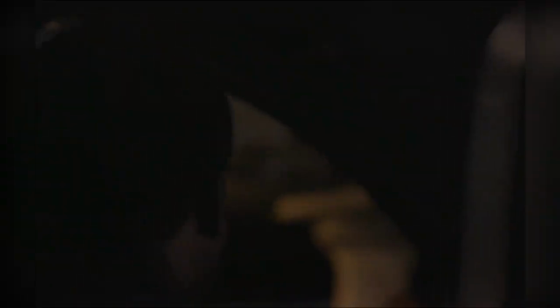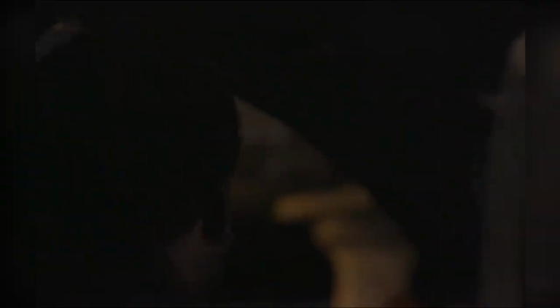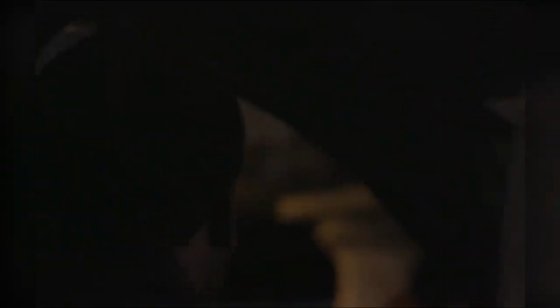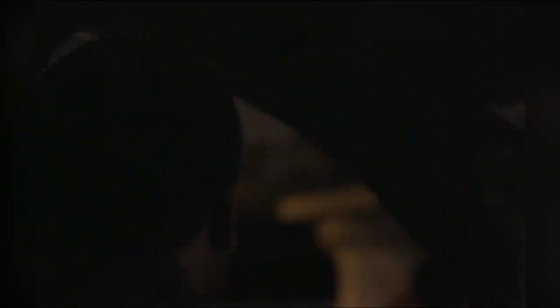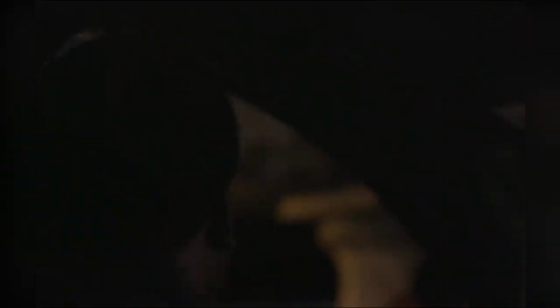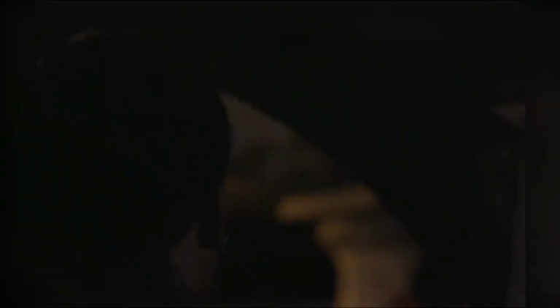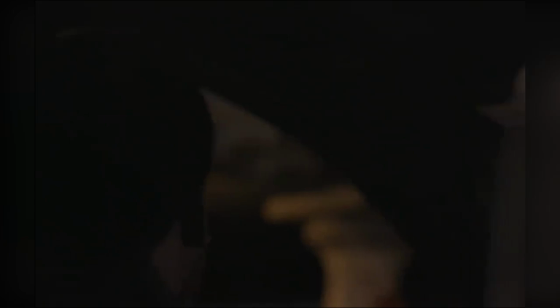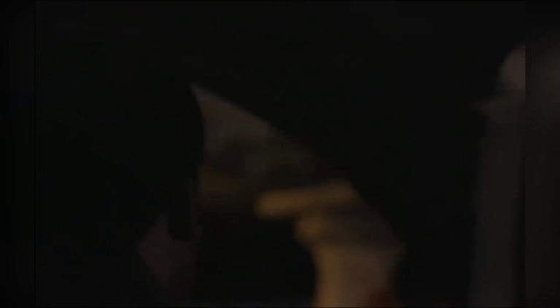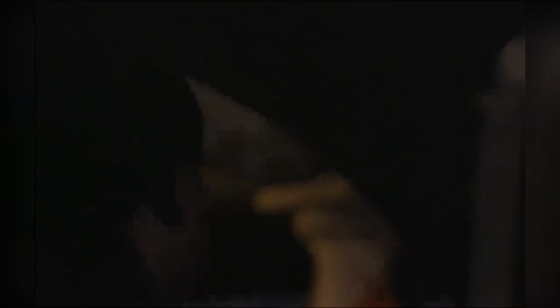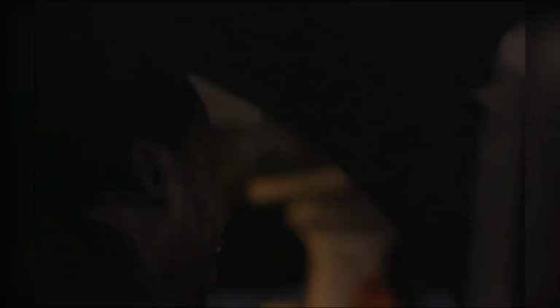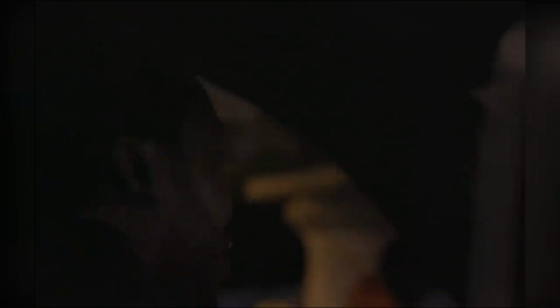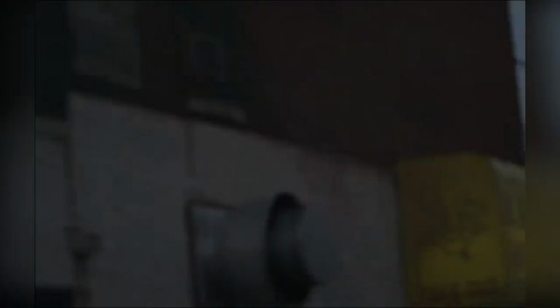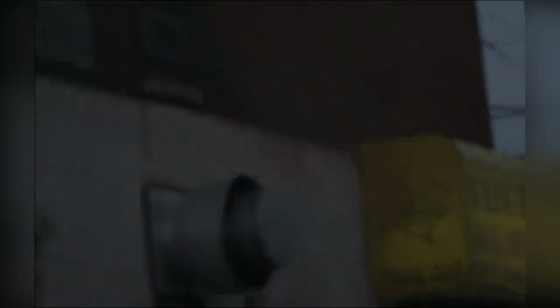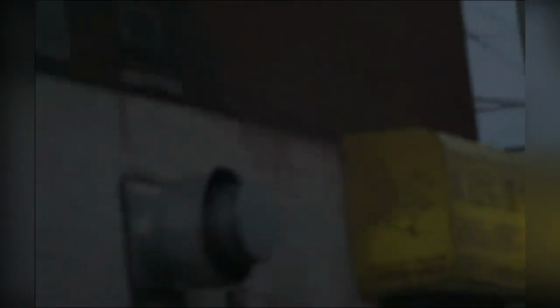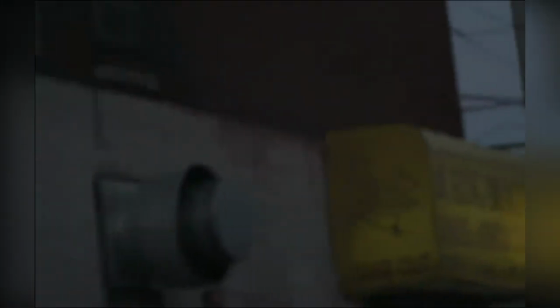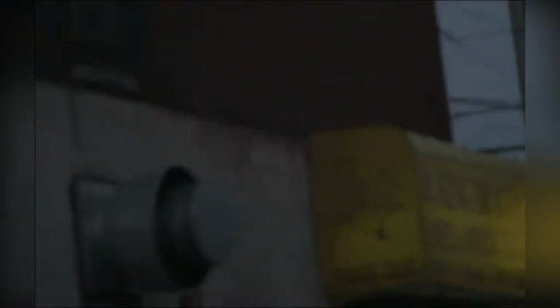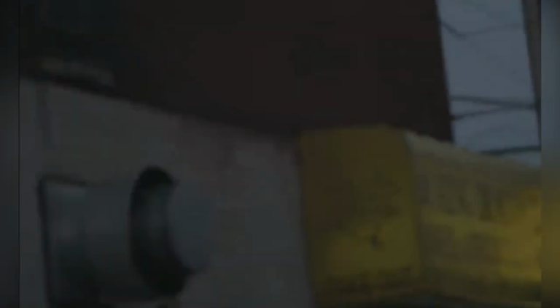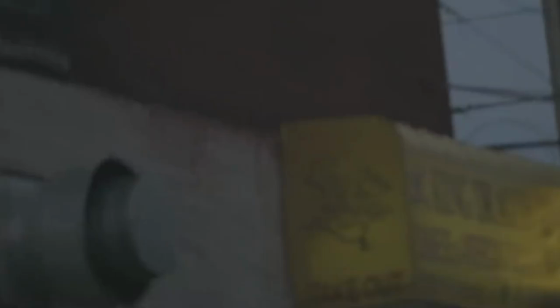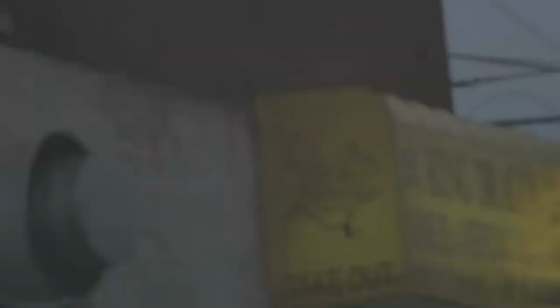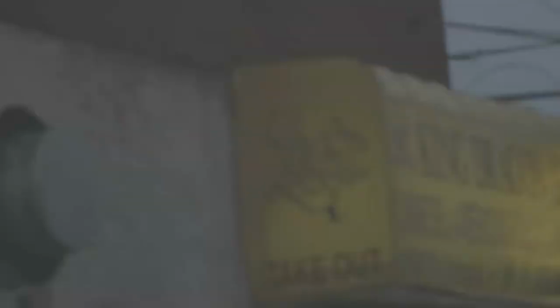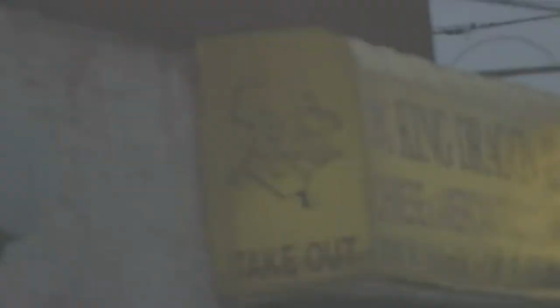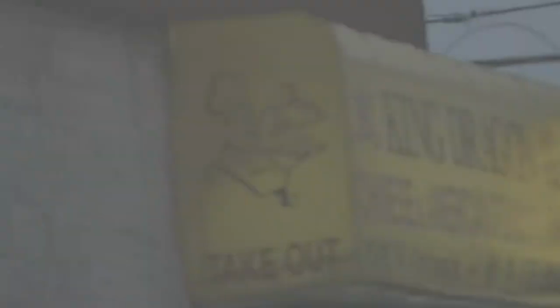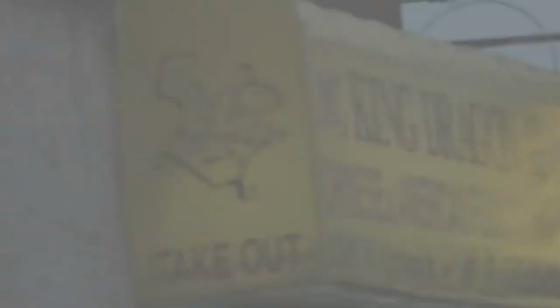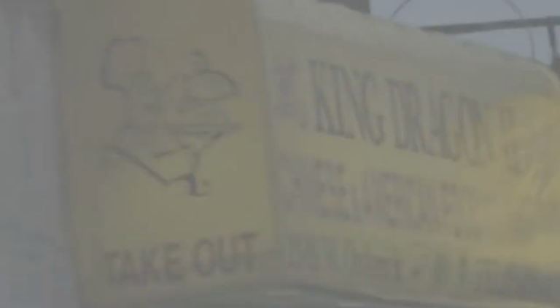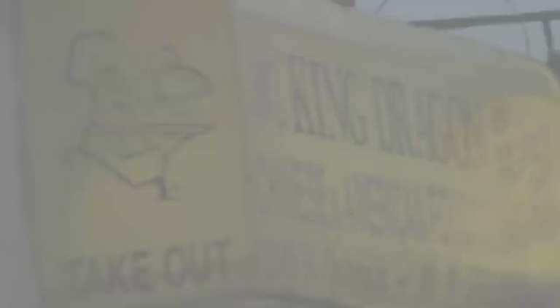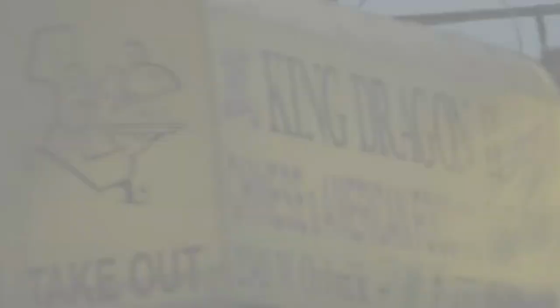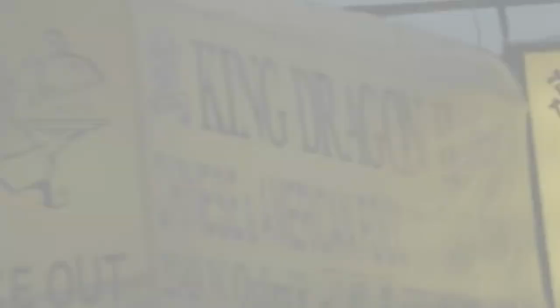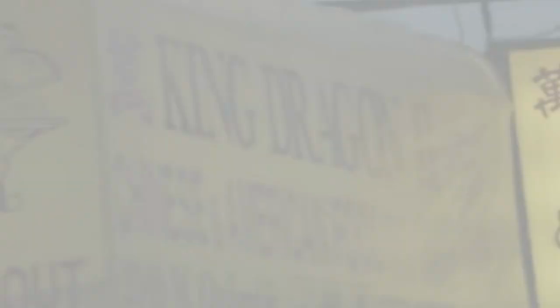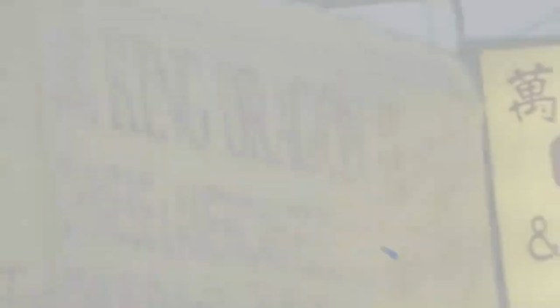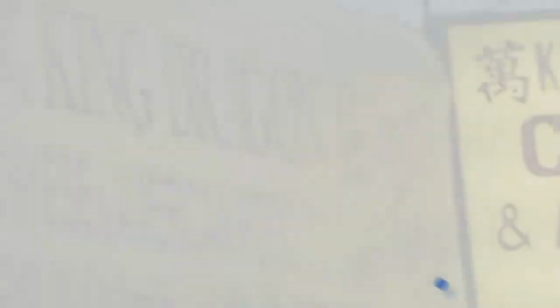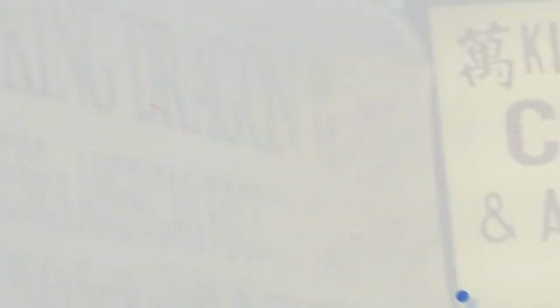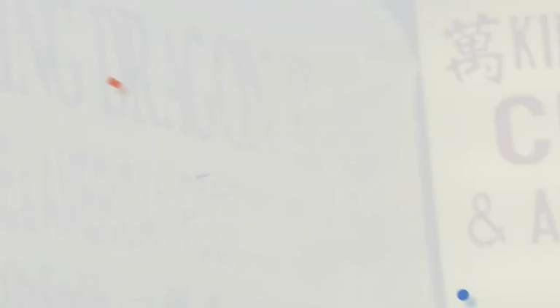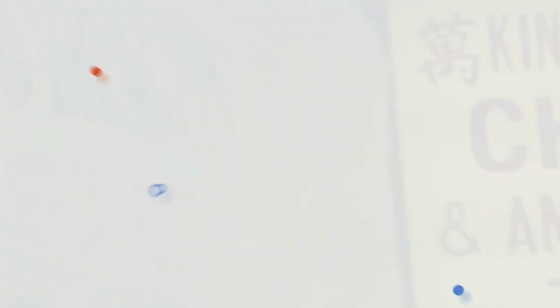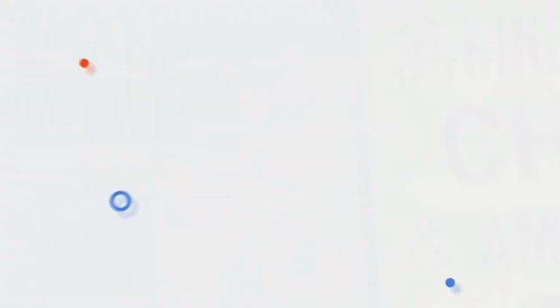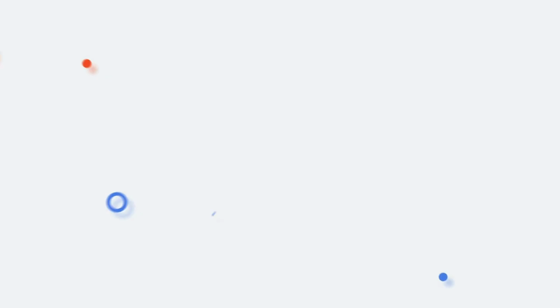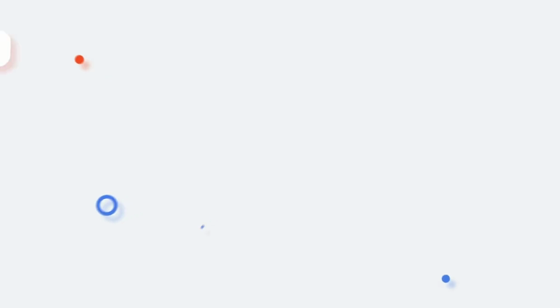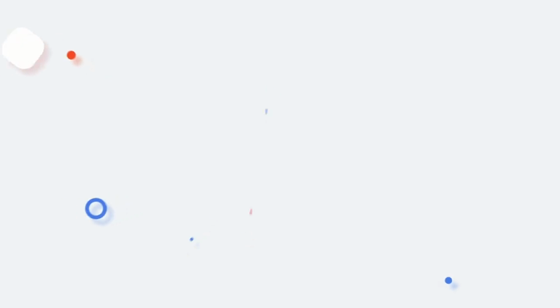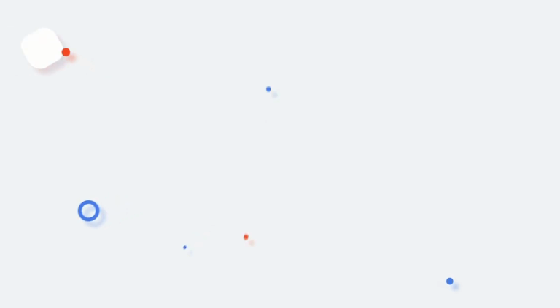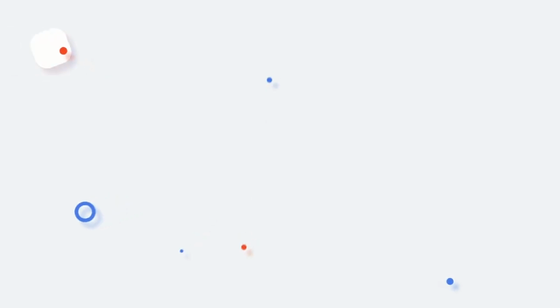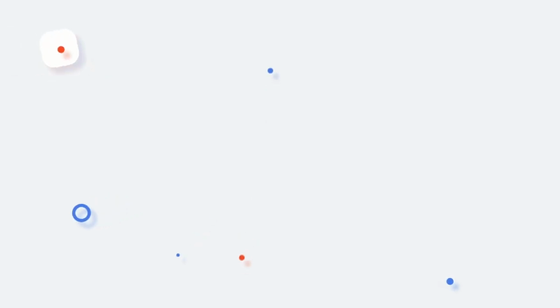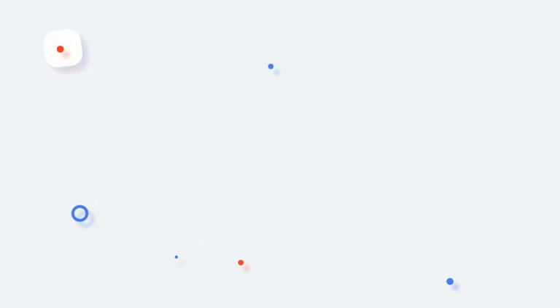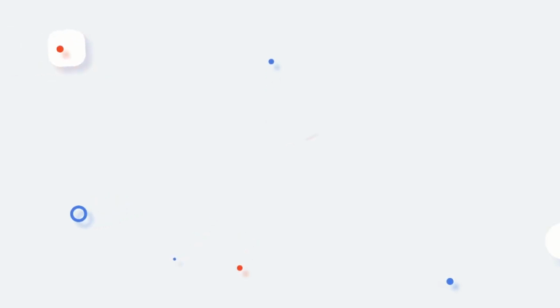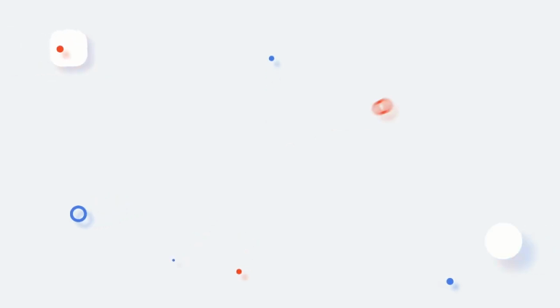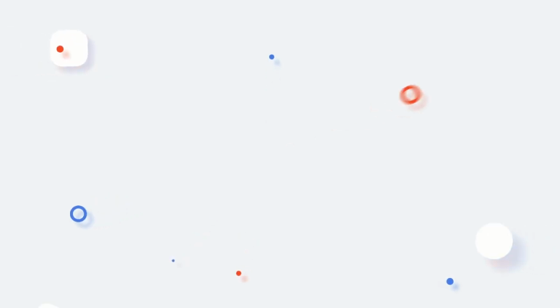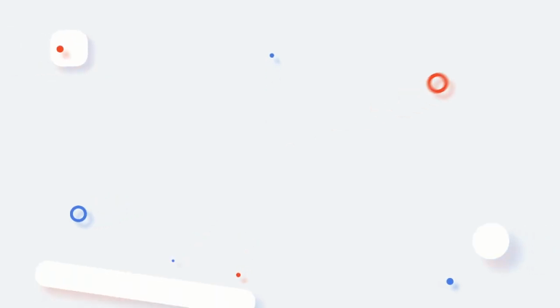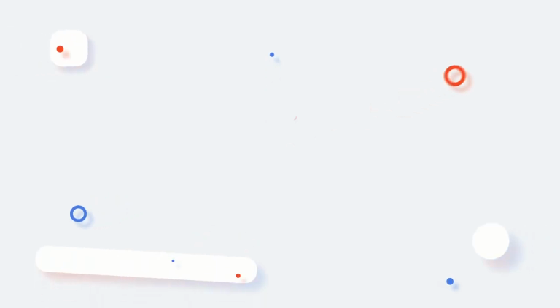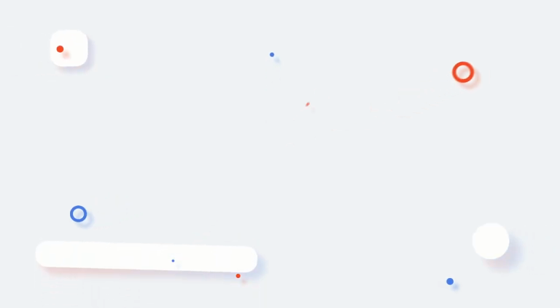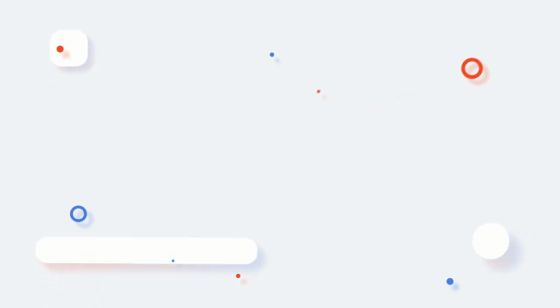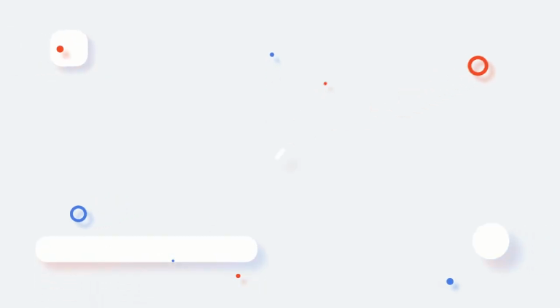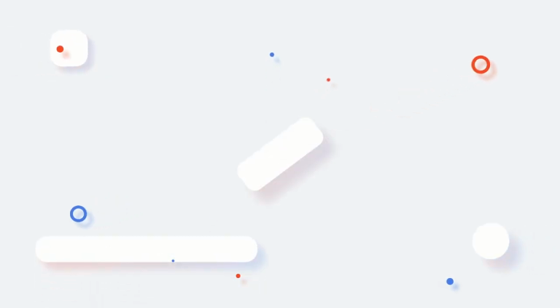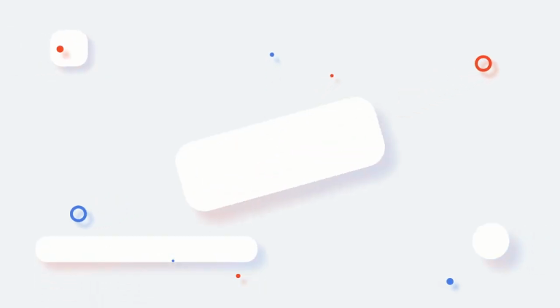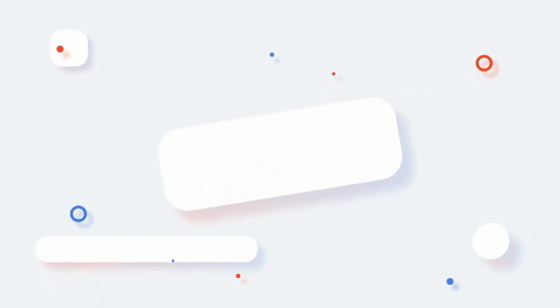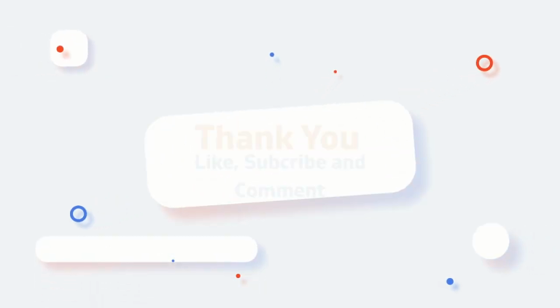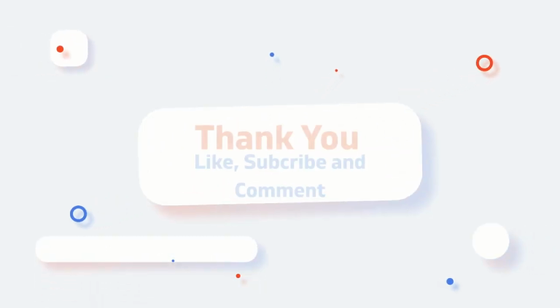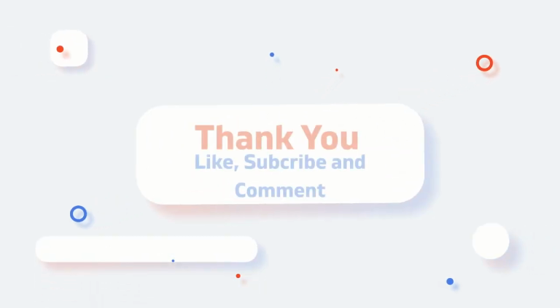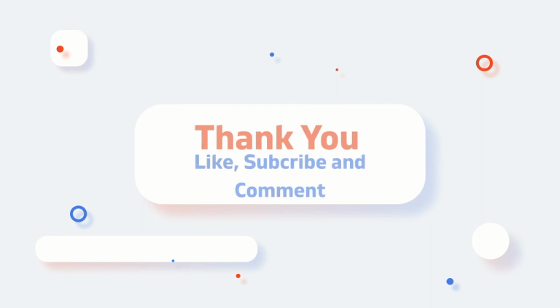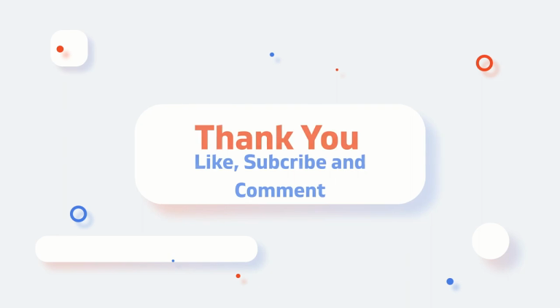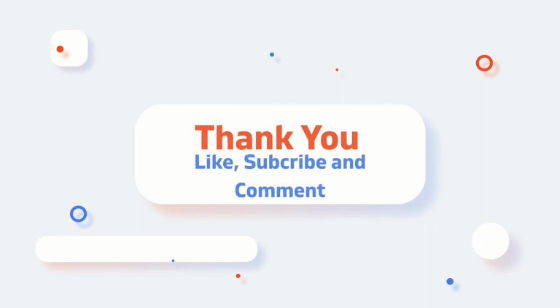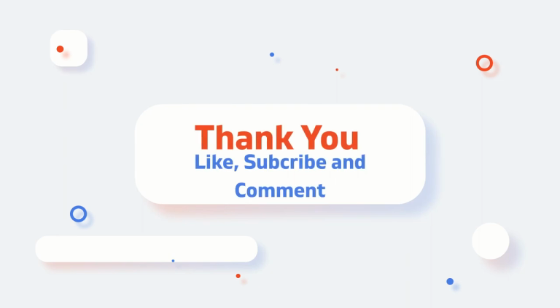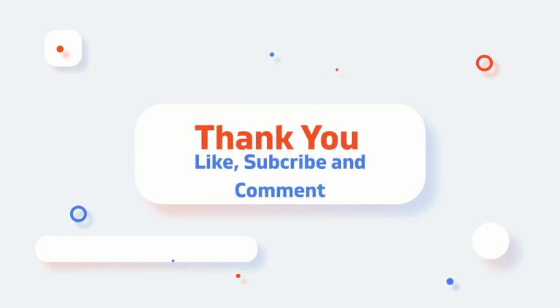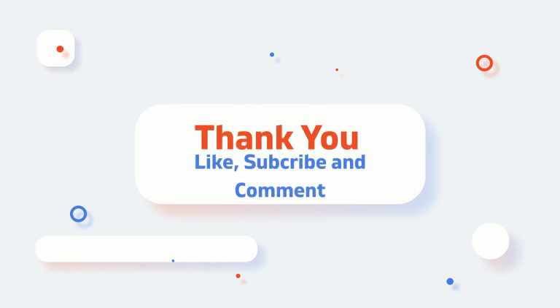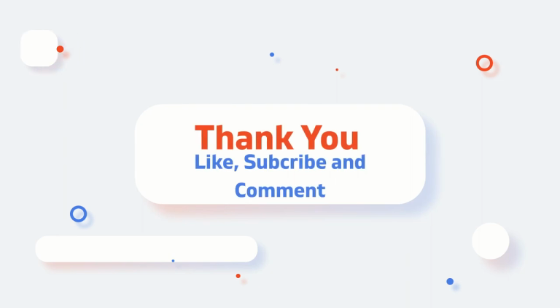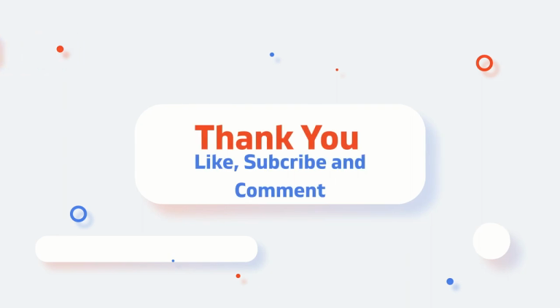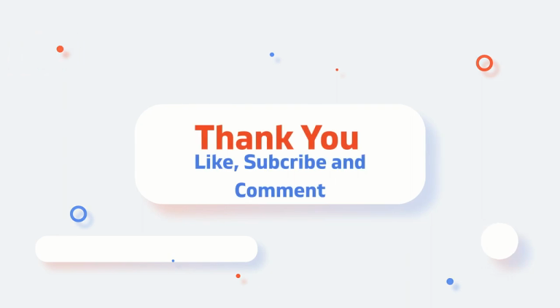Thanks for joining us on this ride through Meek Mill's car collection. Make sure to subscribe to our channel and stay tuned for more exciting content.